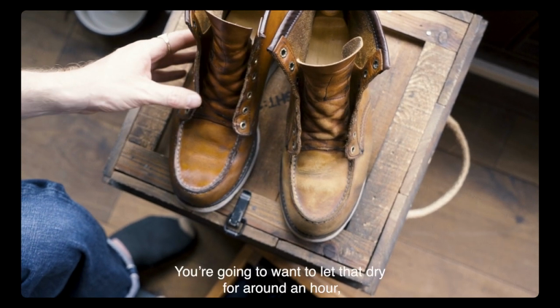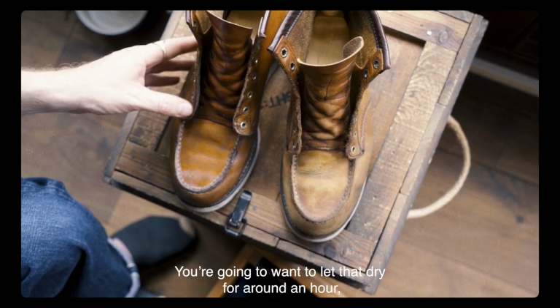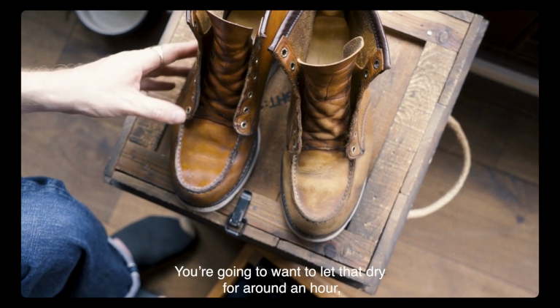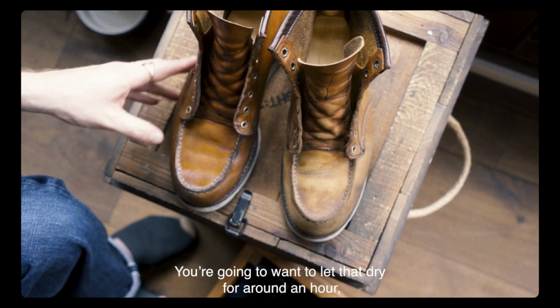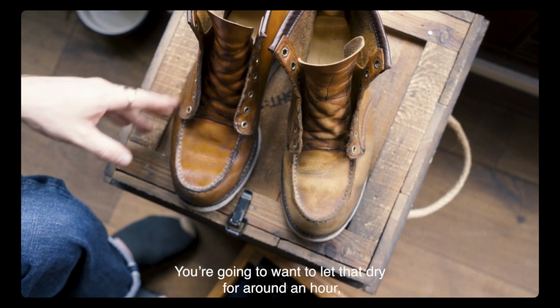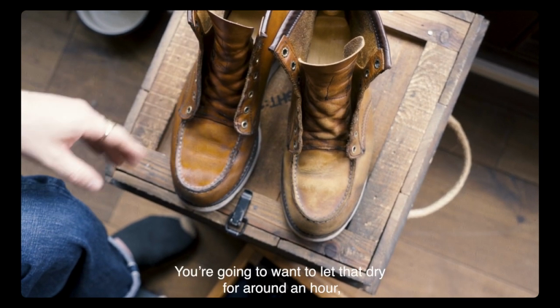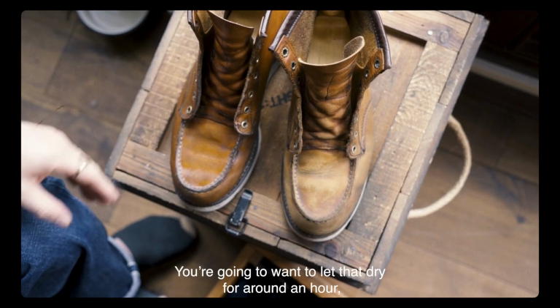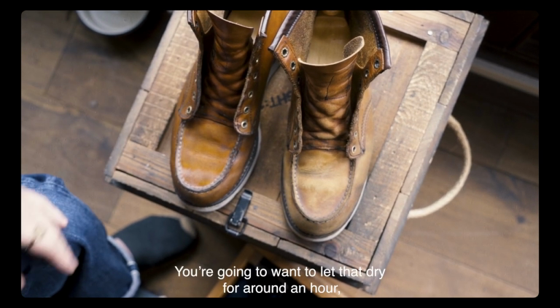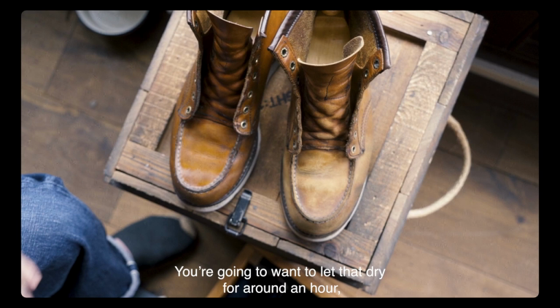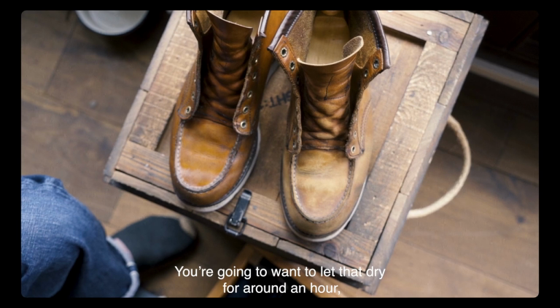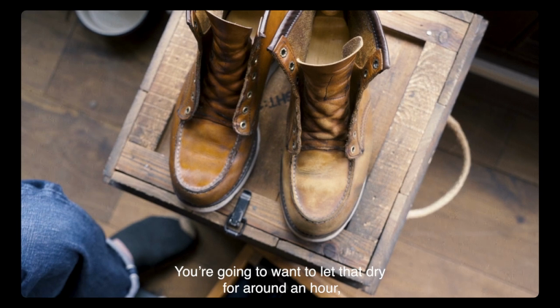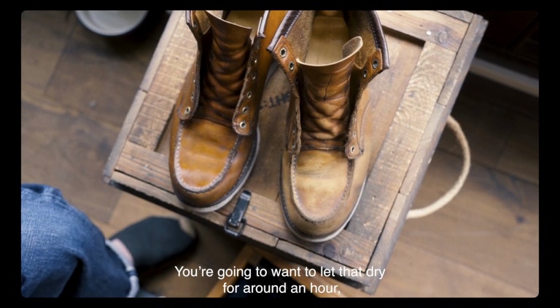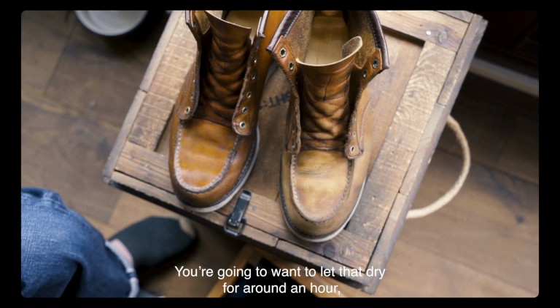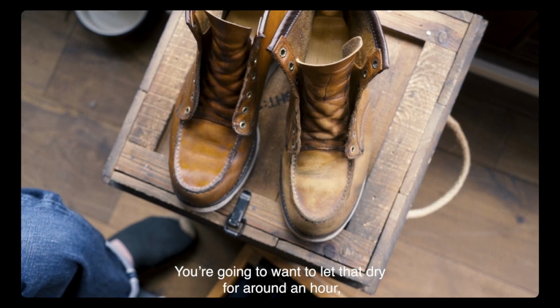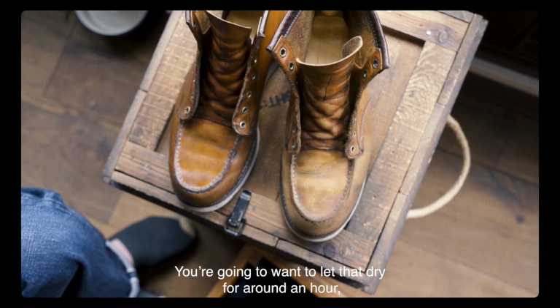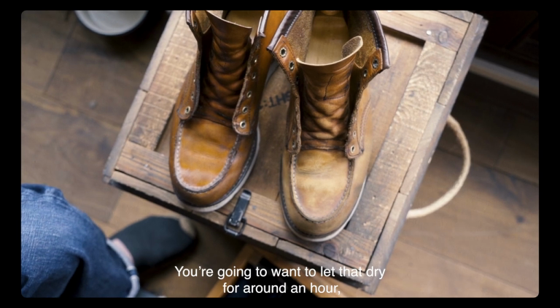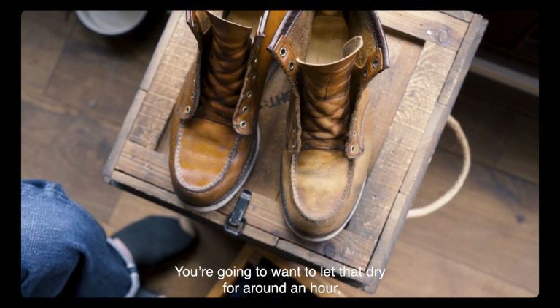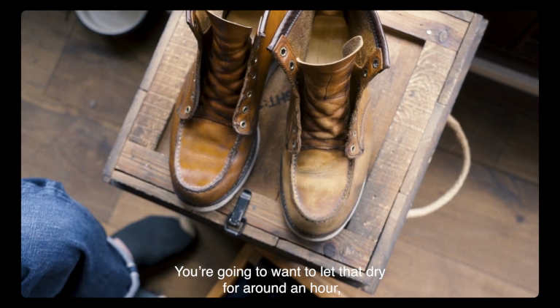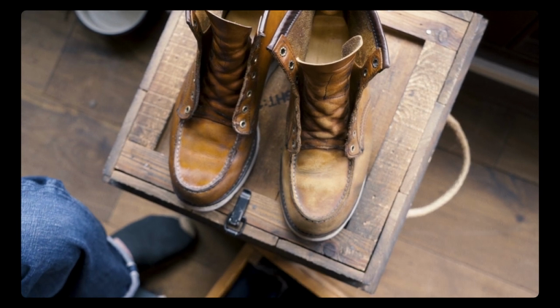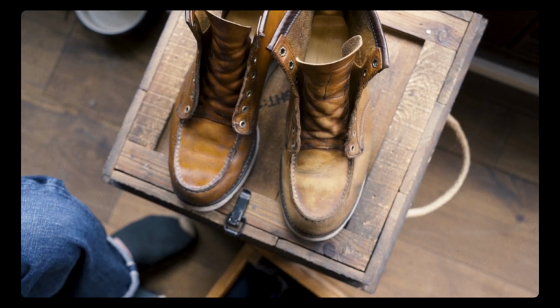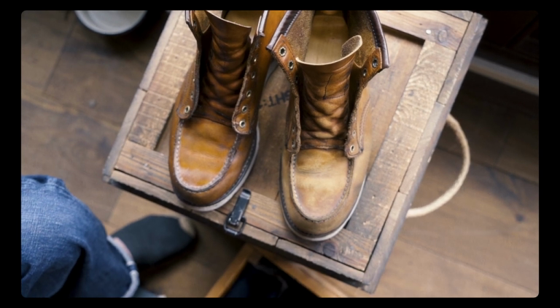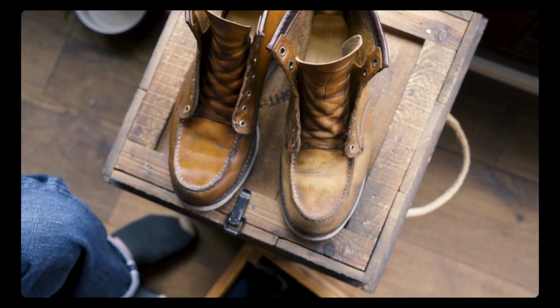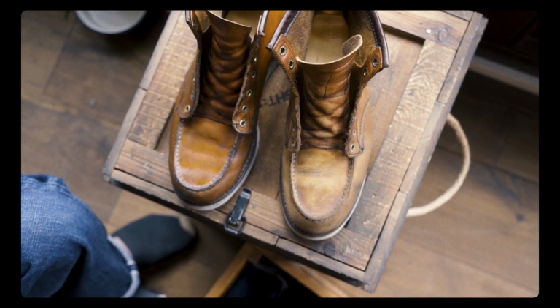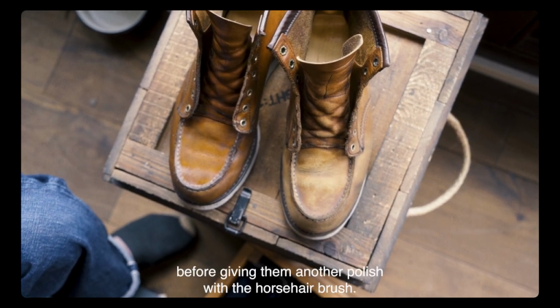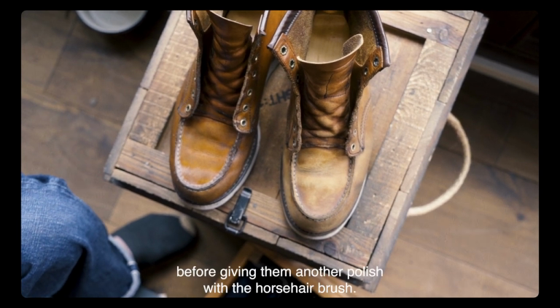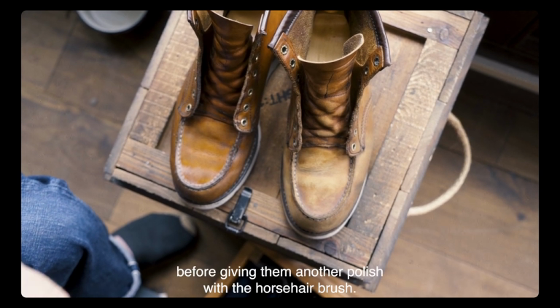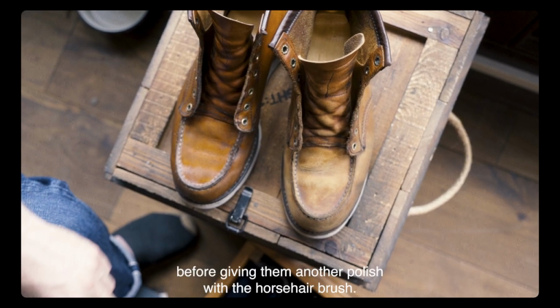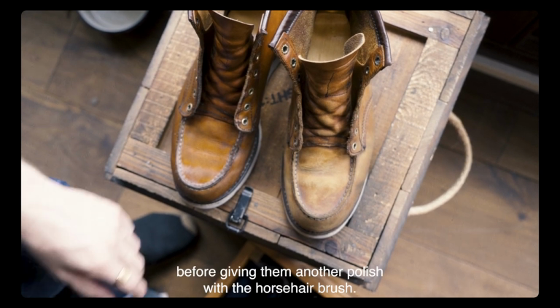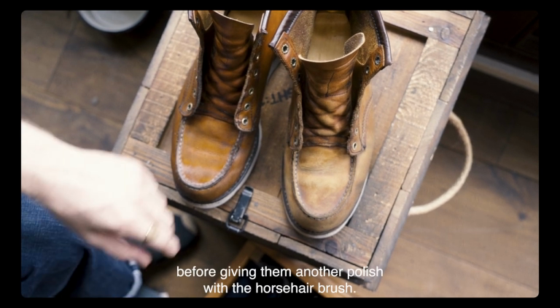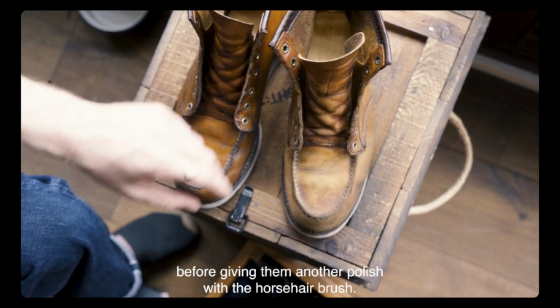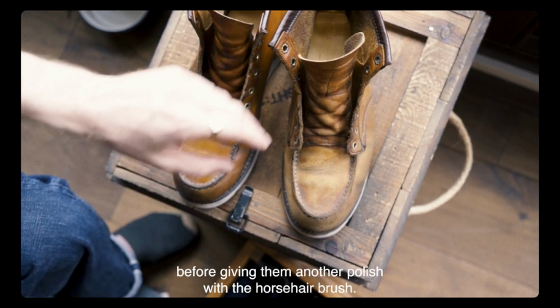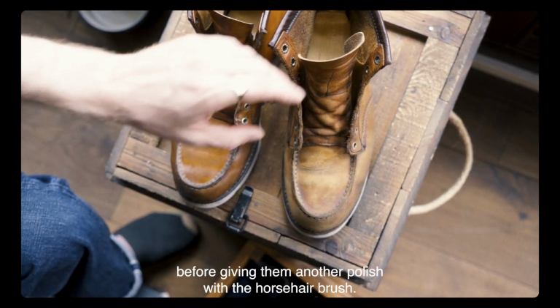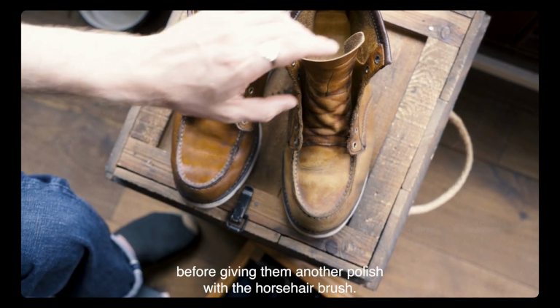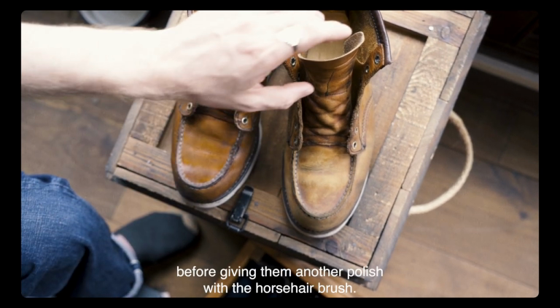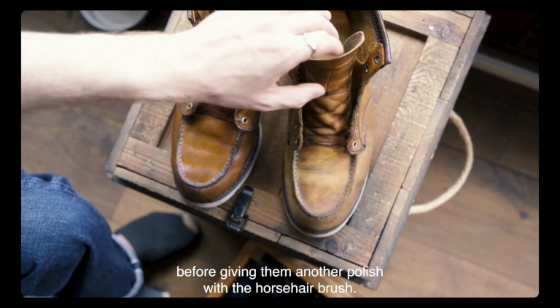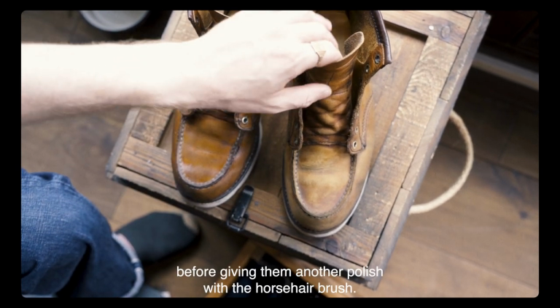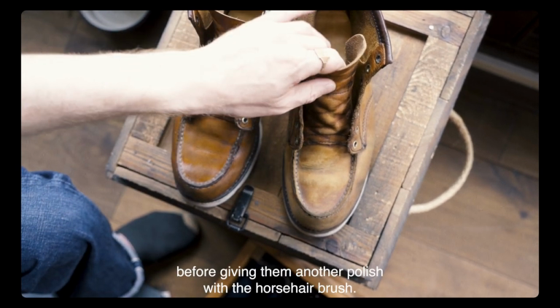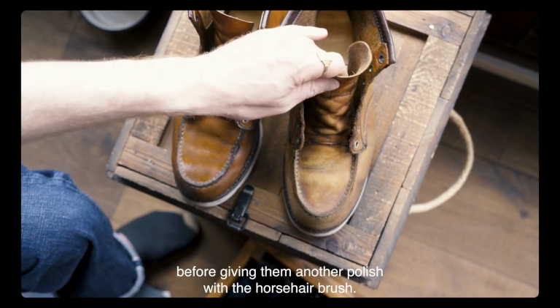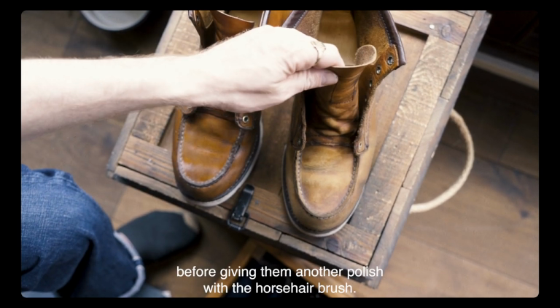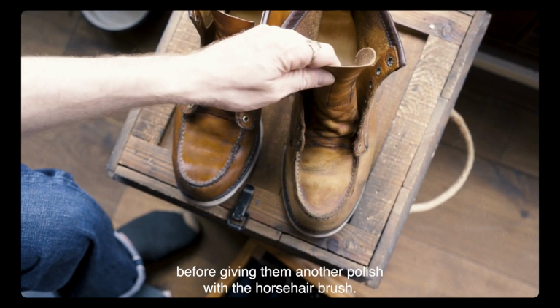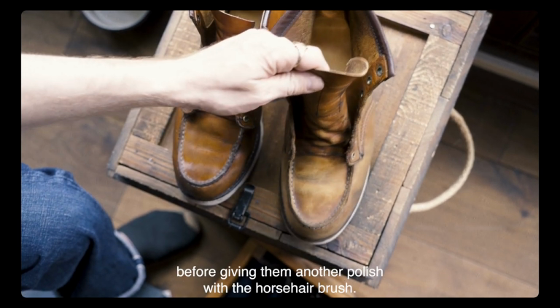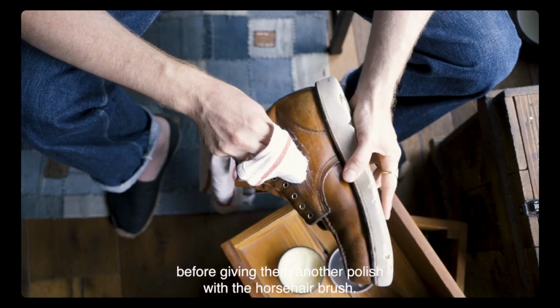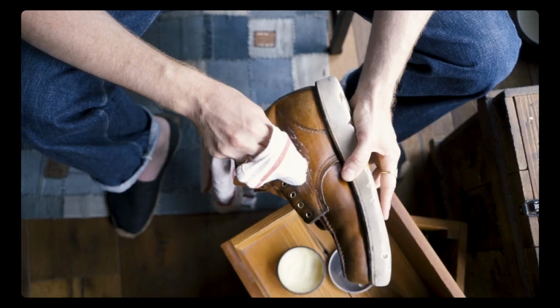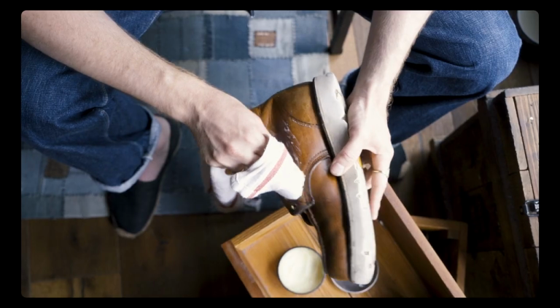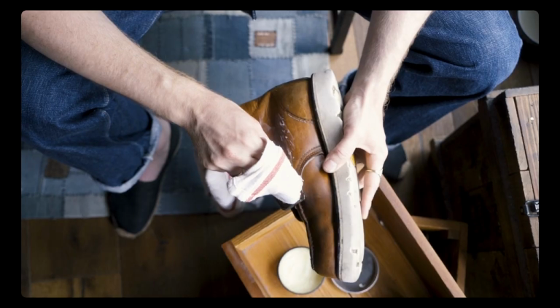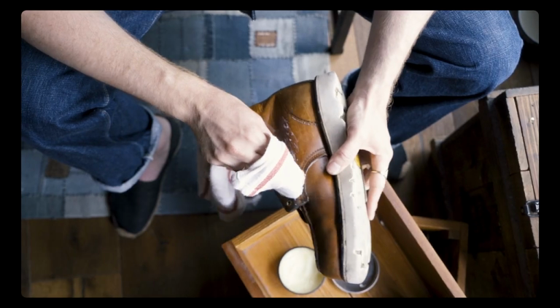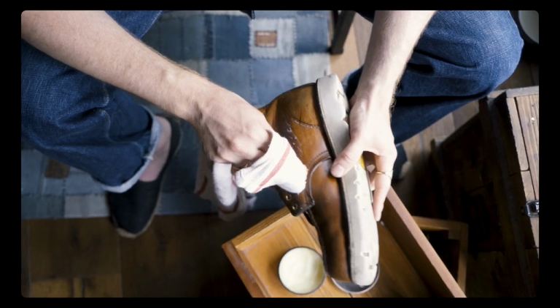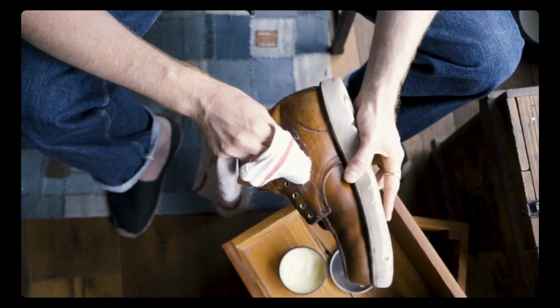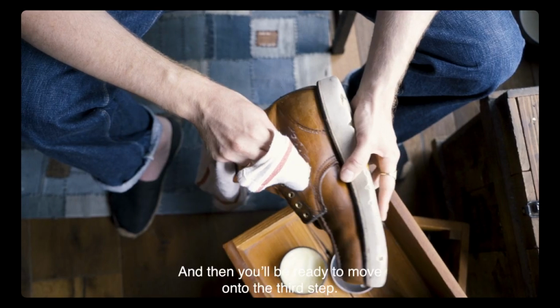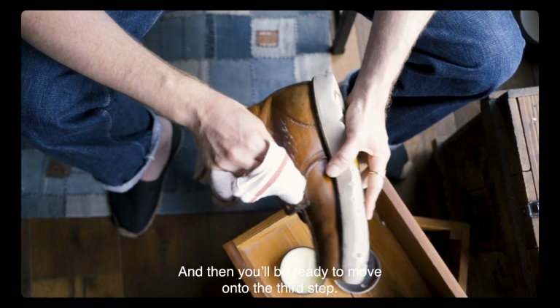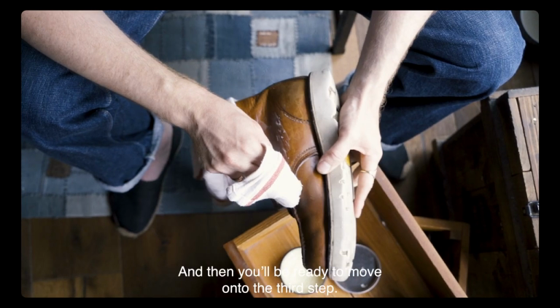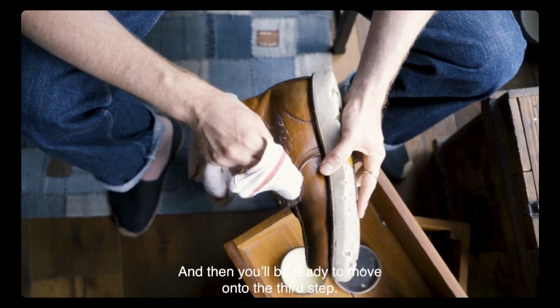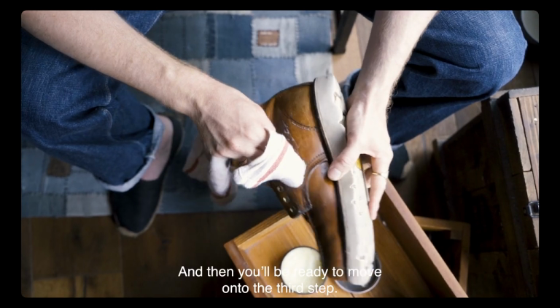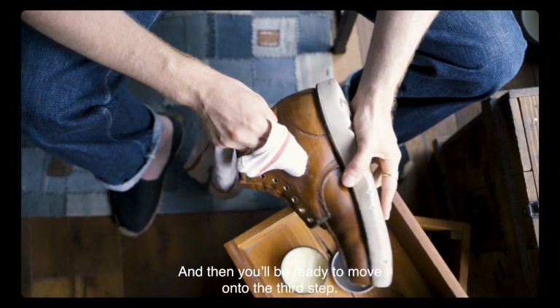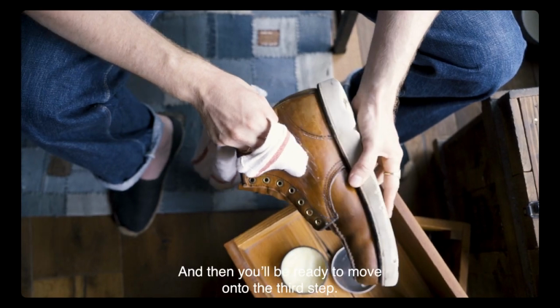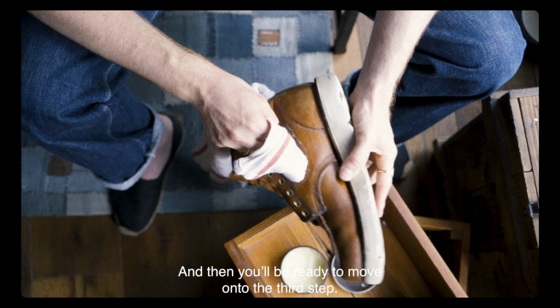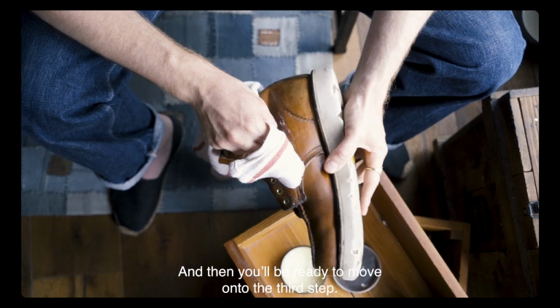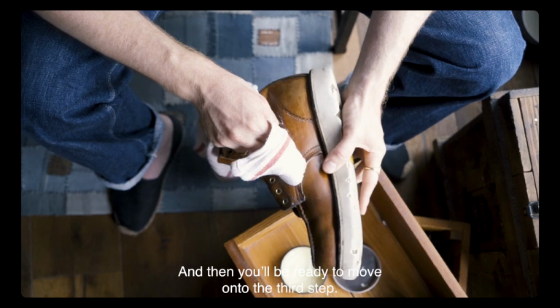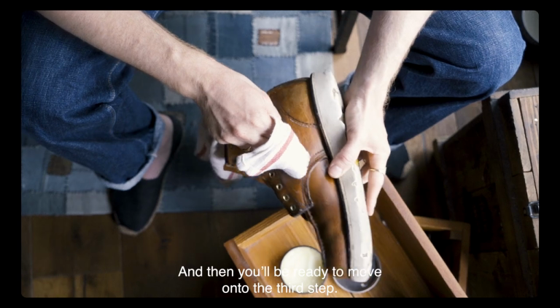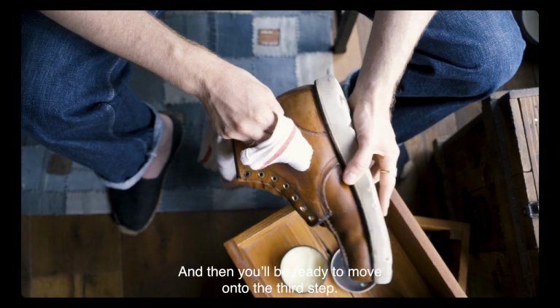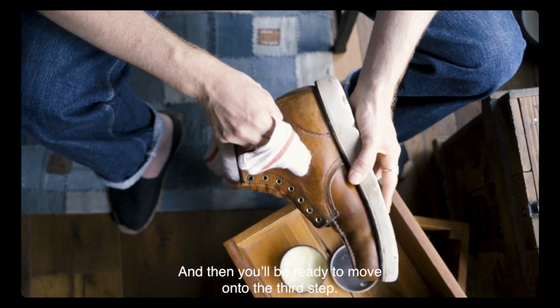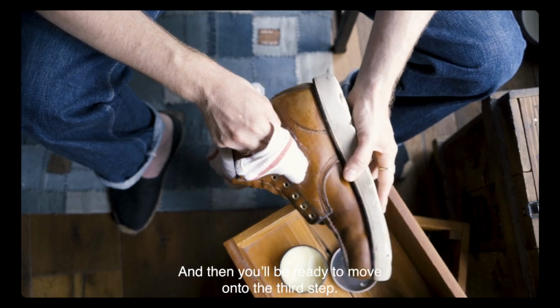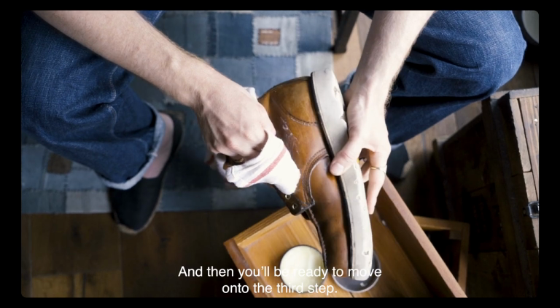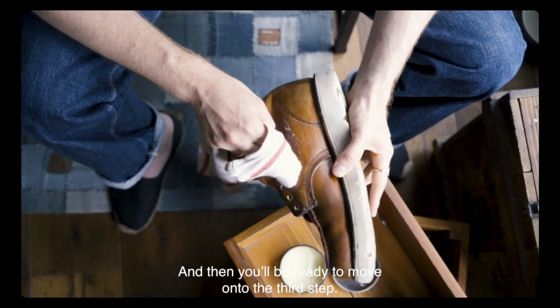This is really going to help to keep the leather healthy by adding moisture. You're going to want to let that dry for around an hour before giving them another polish with the horsehair brush, and then you'll be ready to move on to the third step.